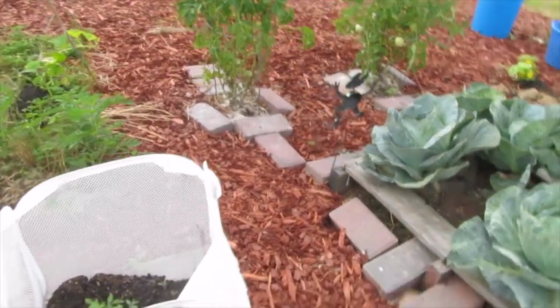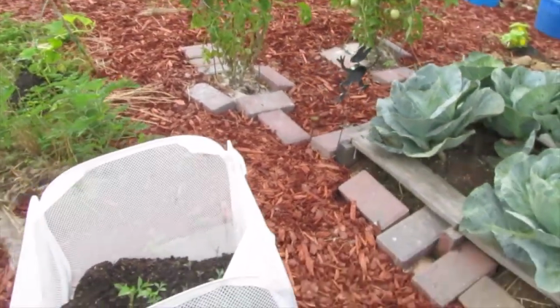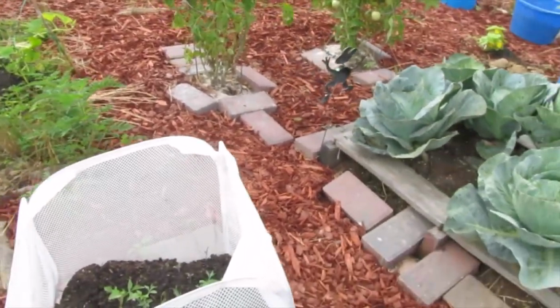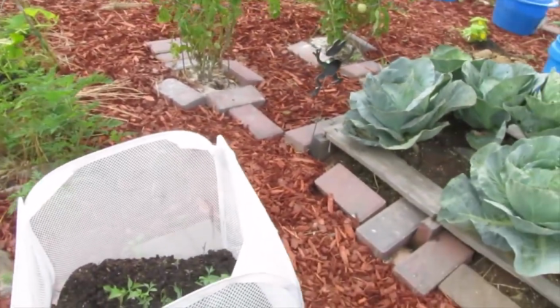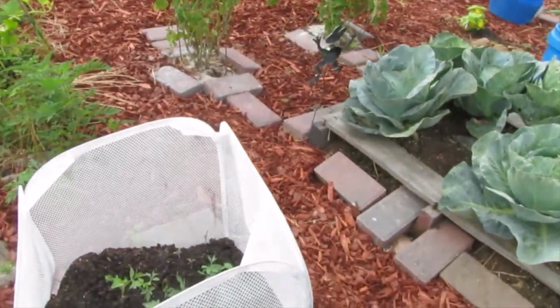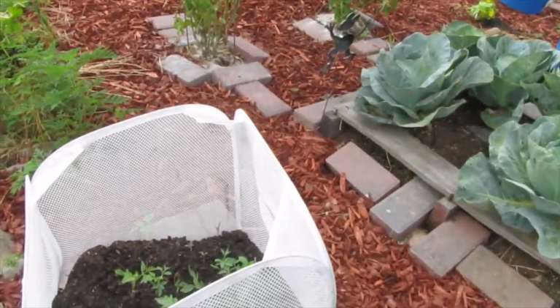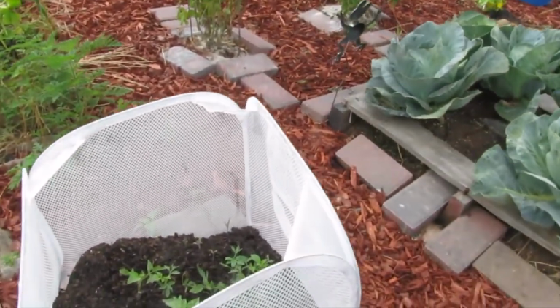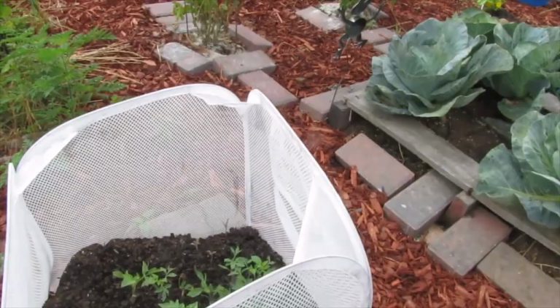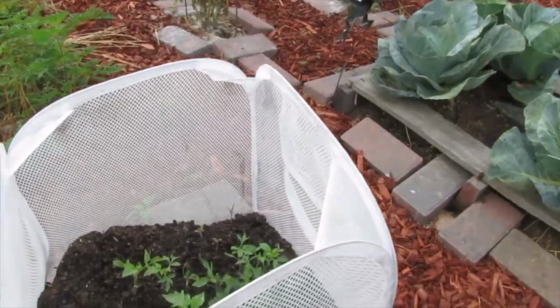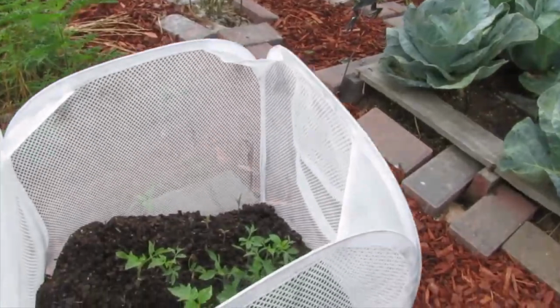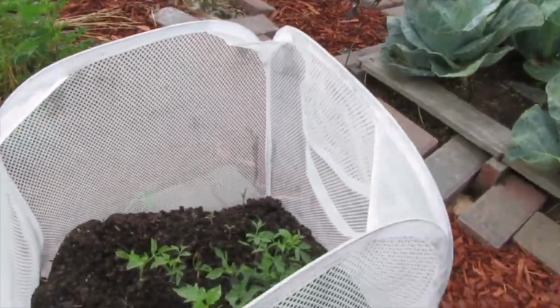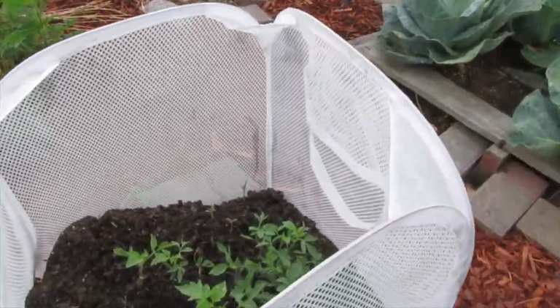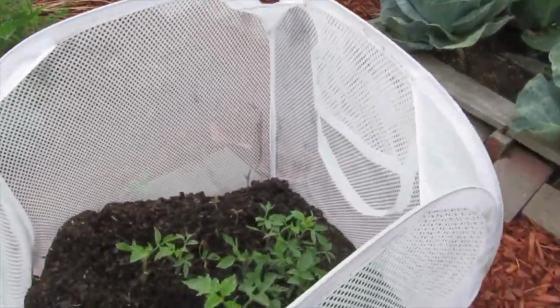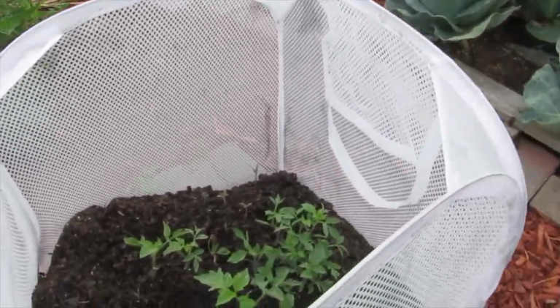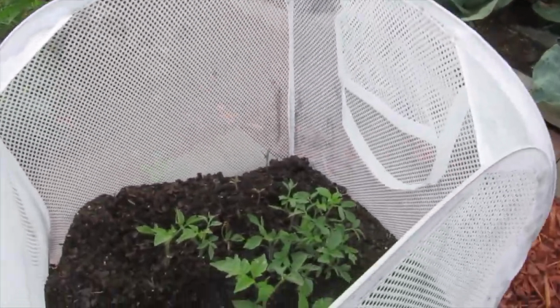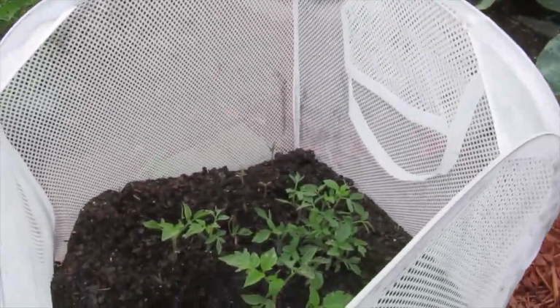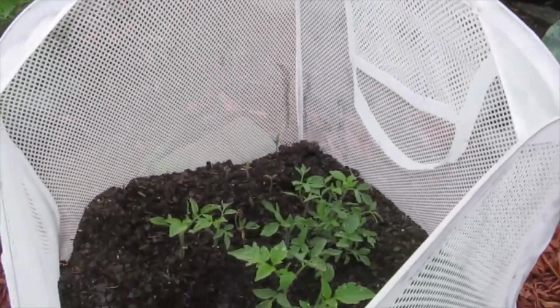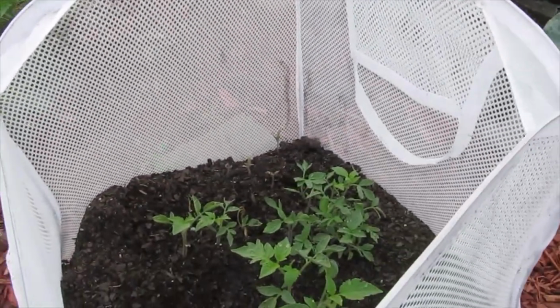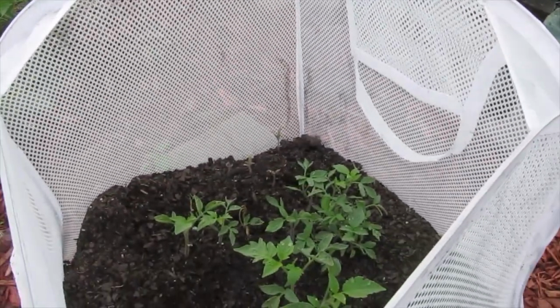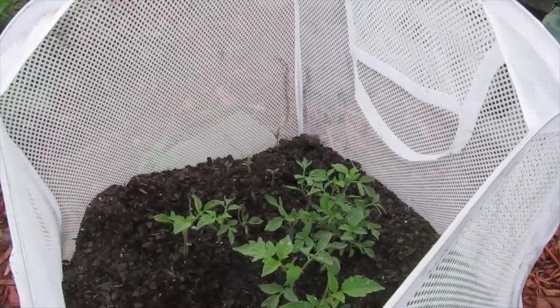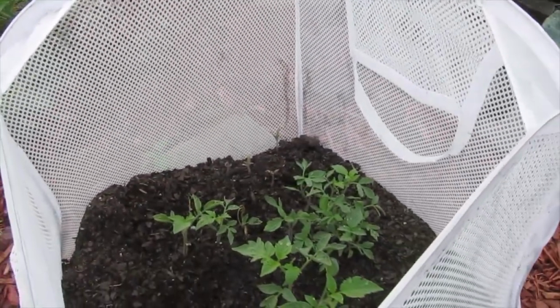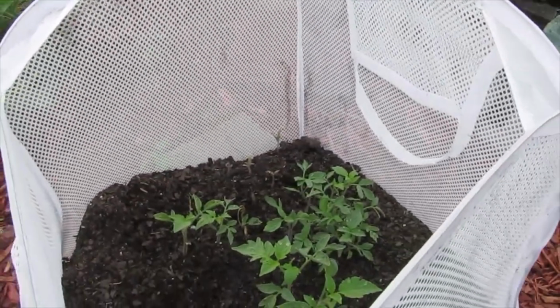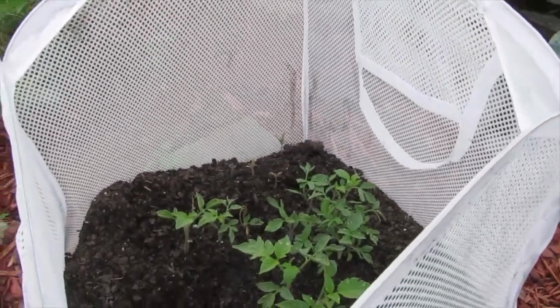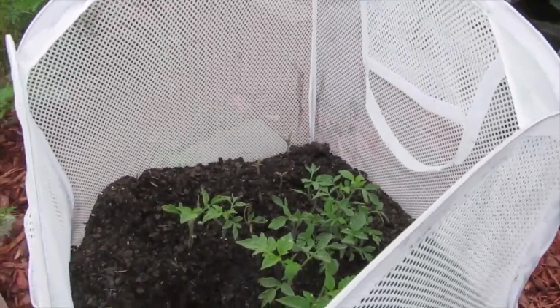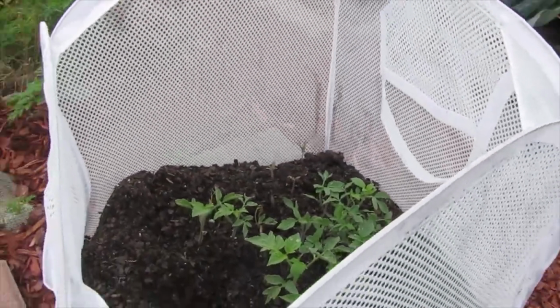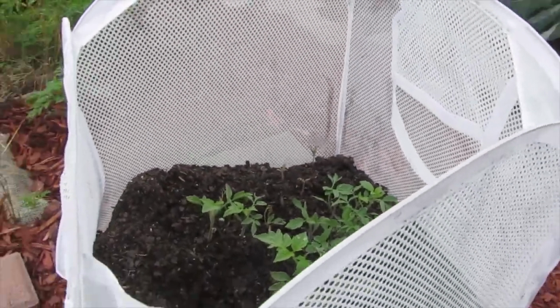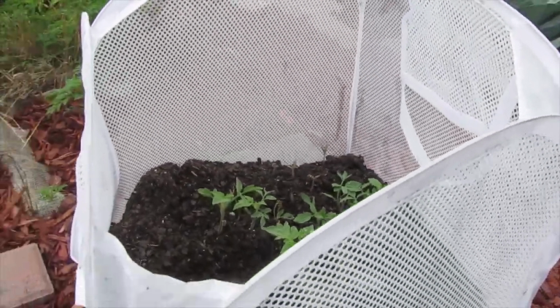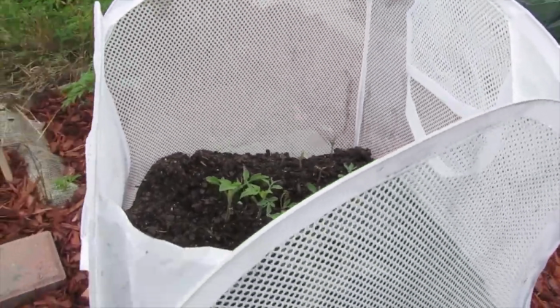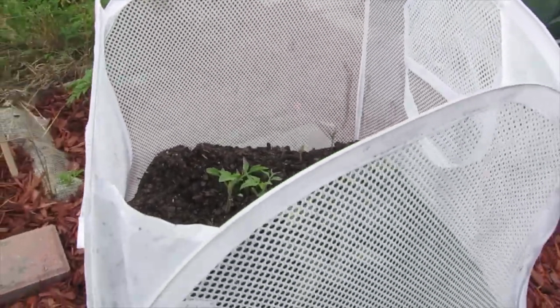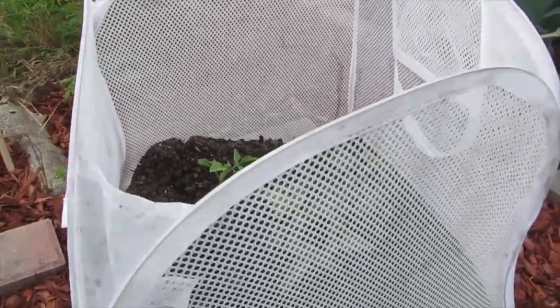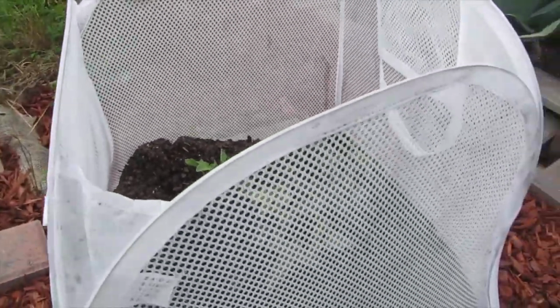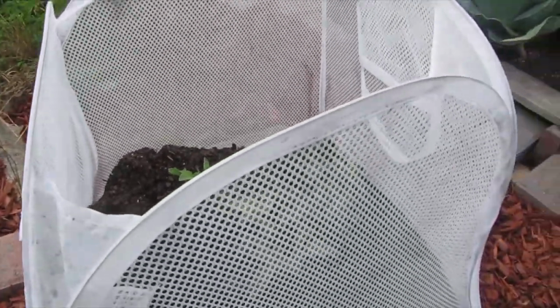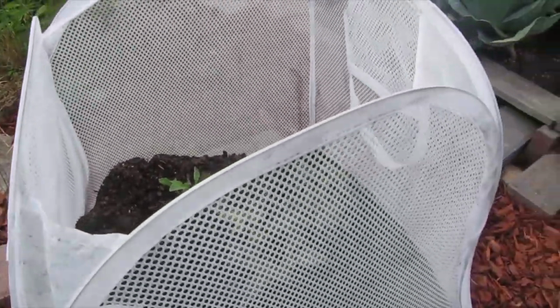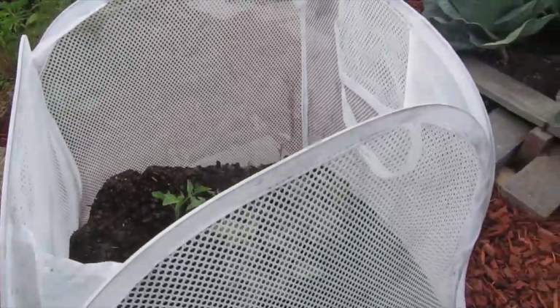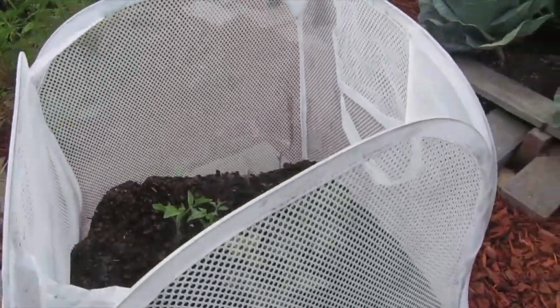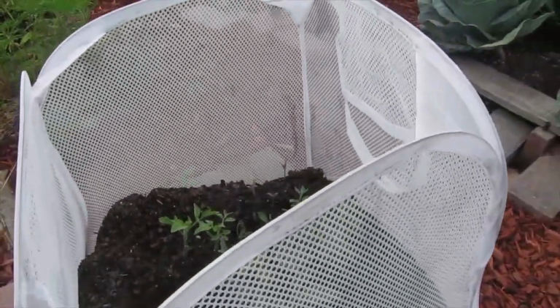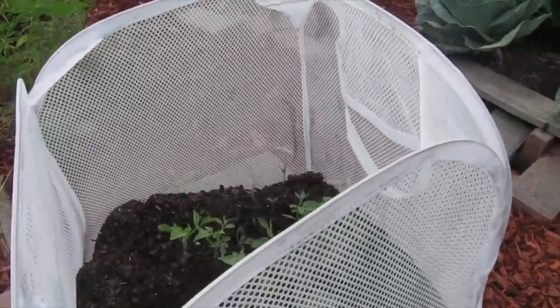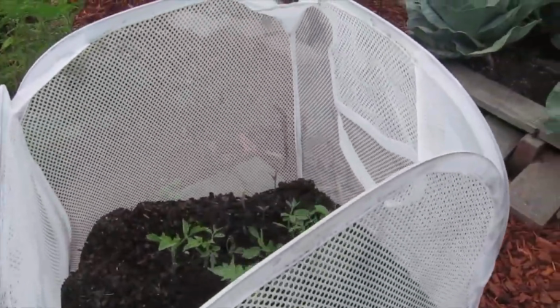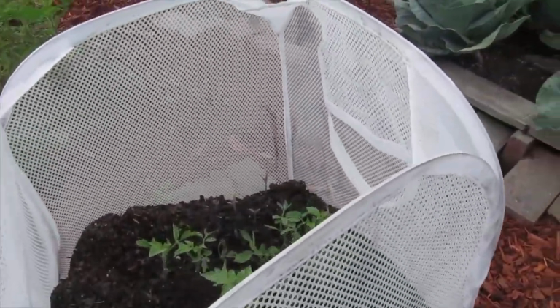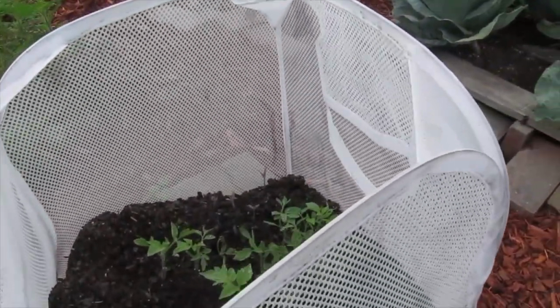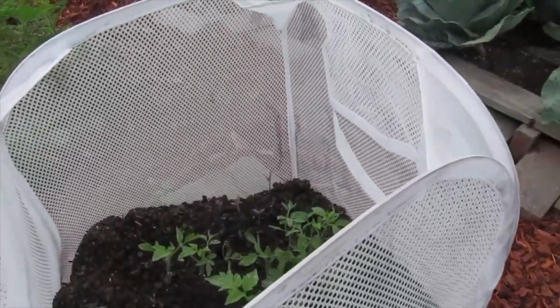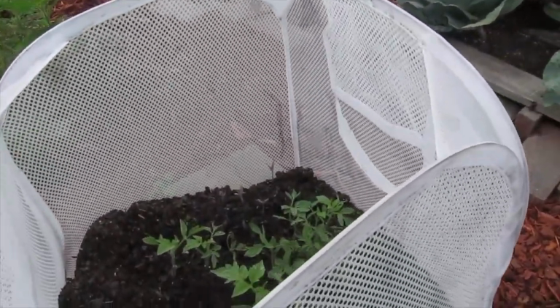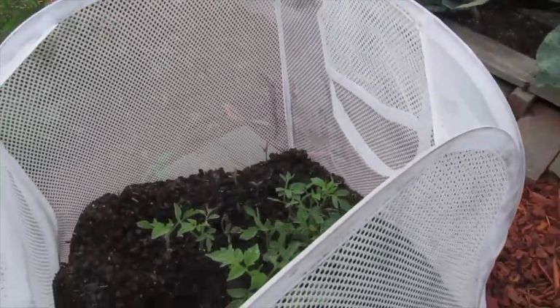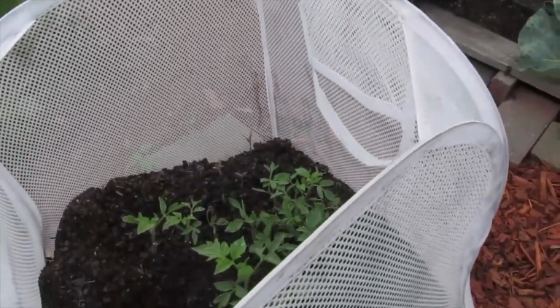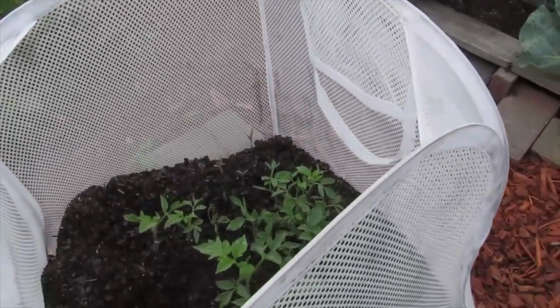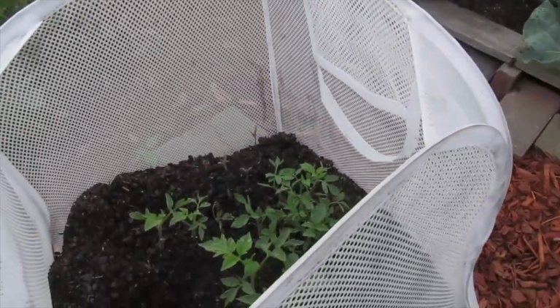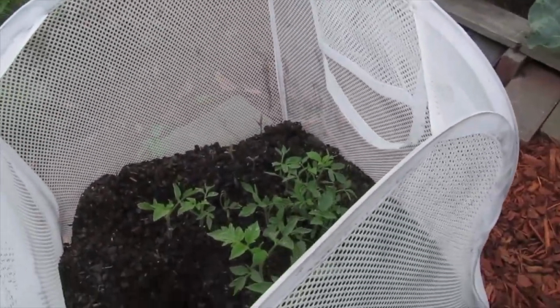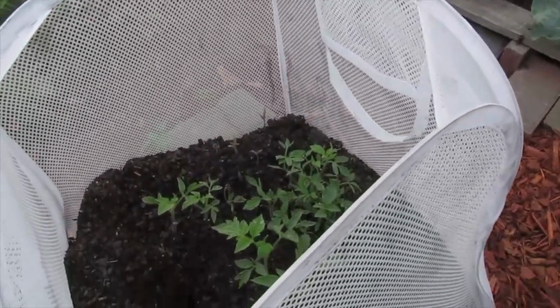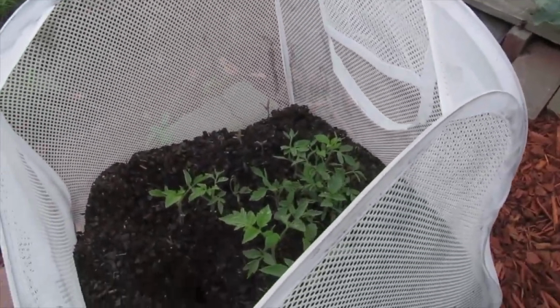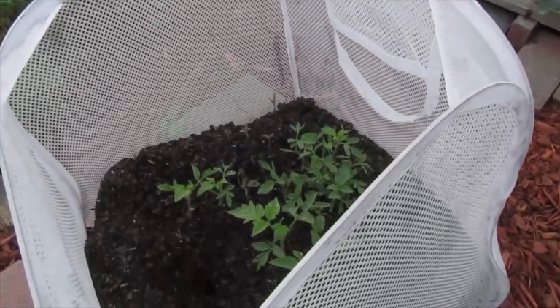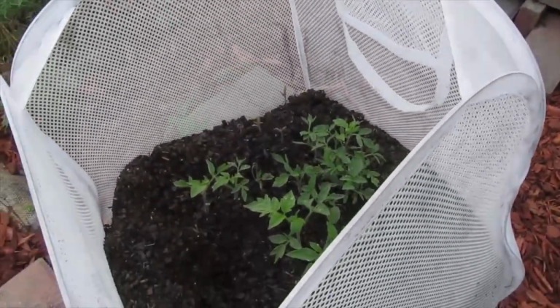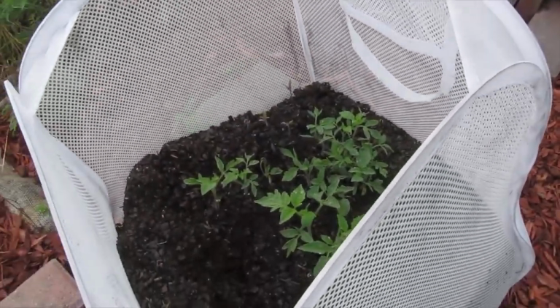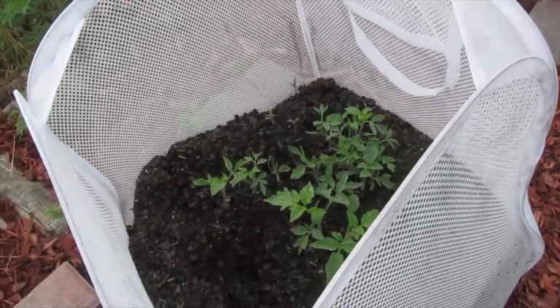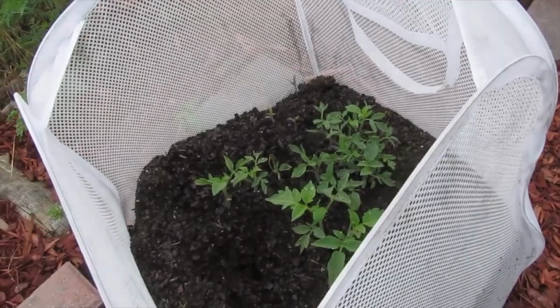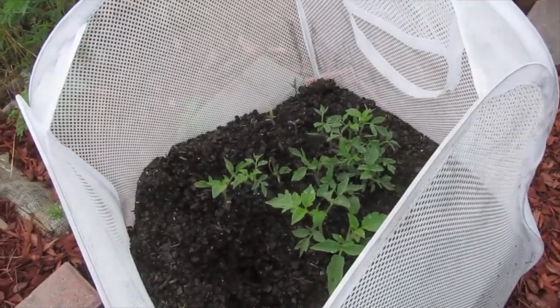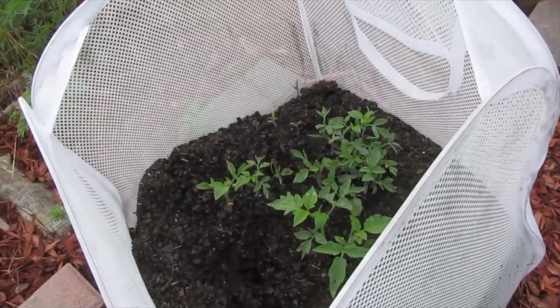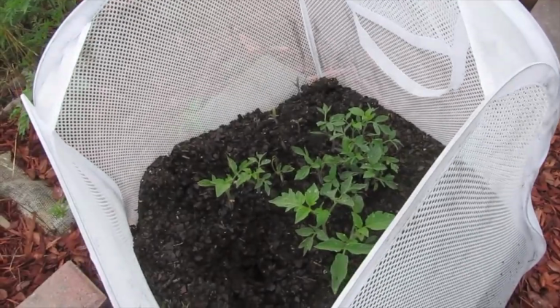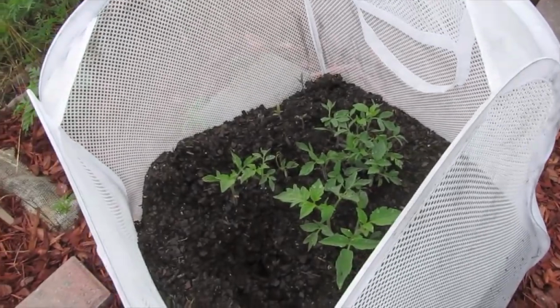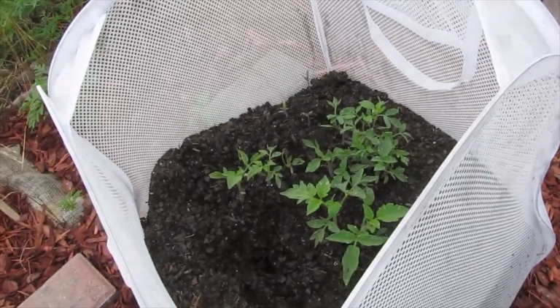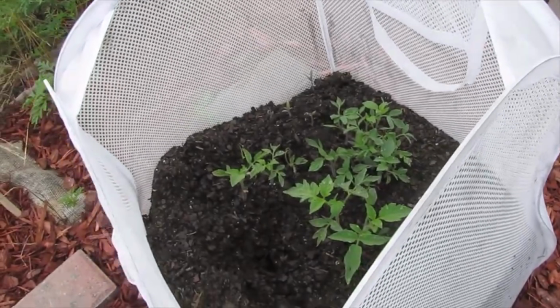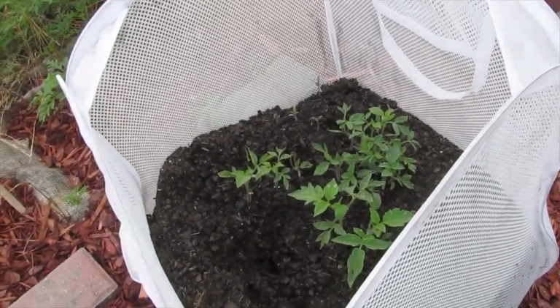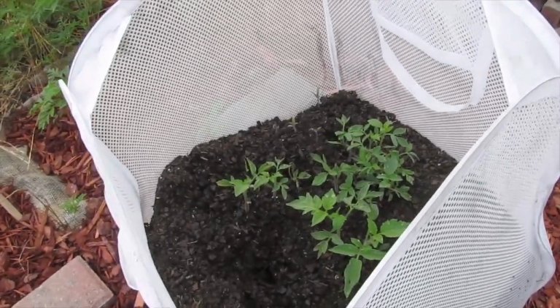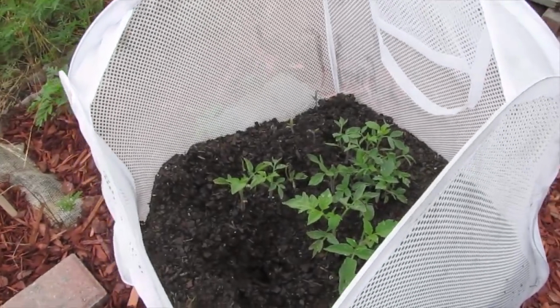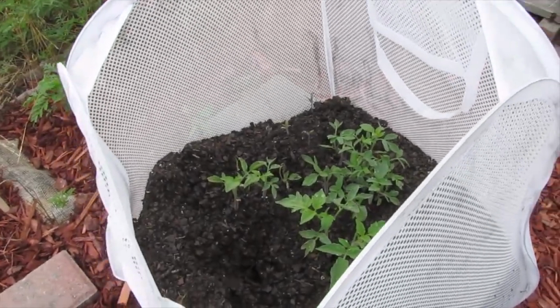These are yellow pear tomatoes also in this hamper, and they're actually thinning themselves out — I don't really have to do a lot.